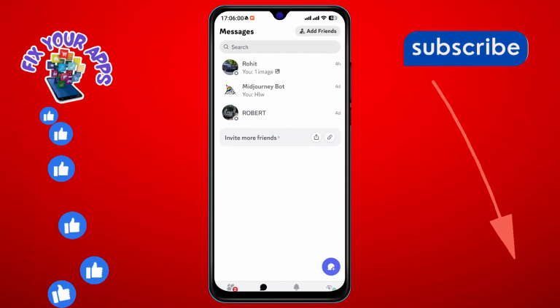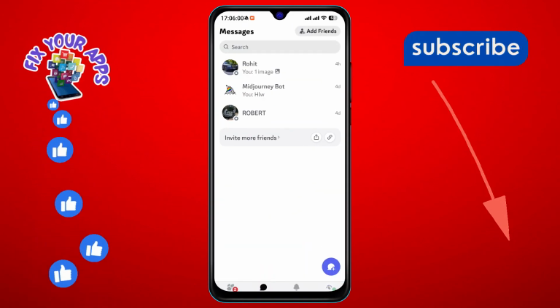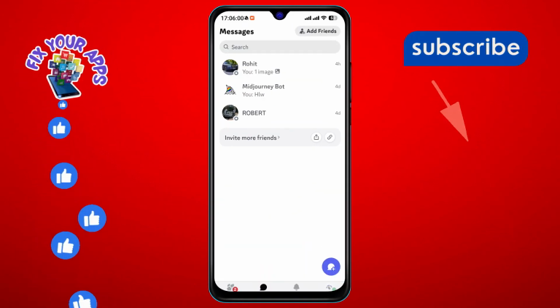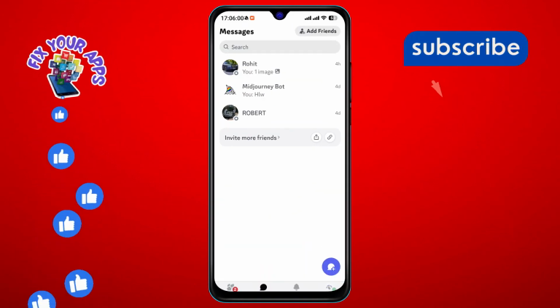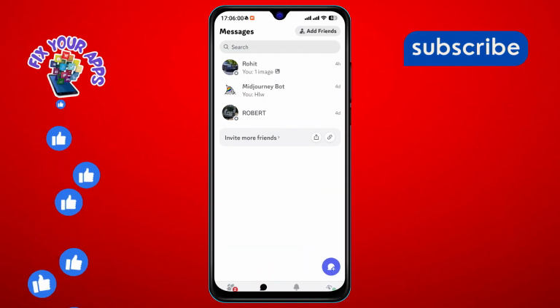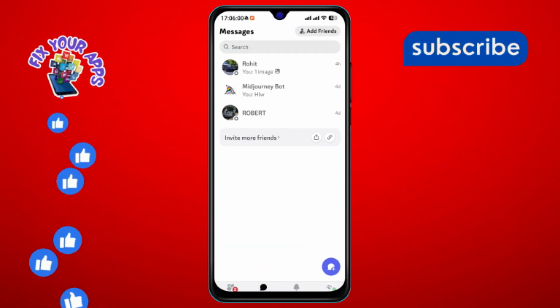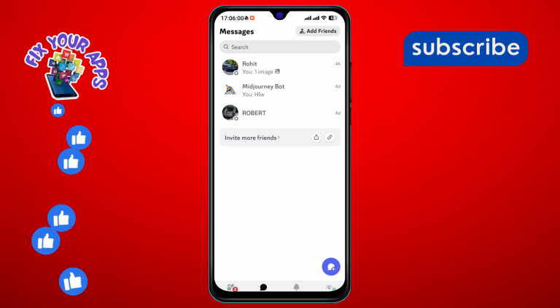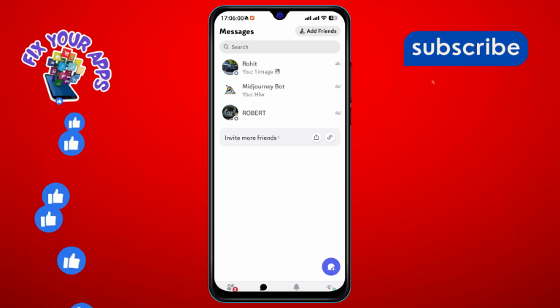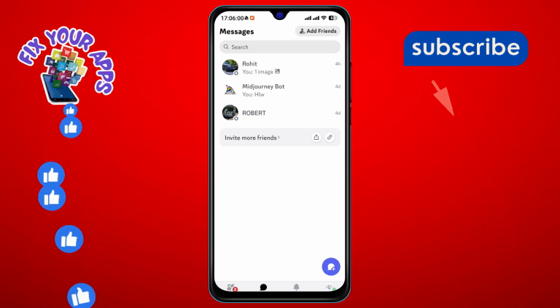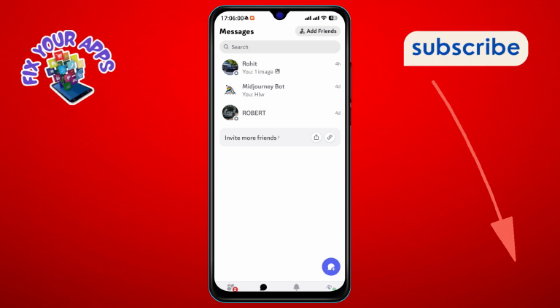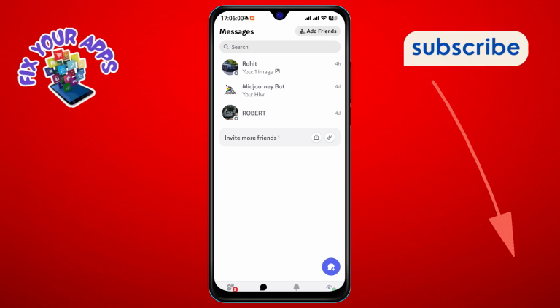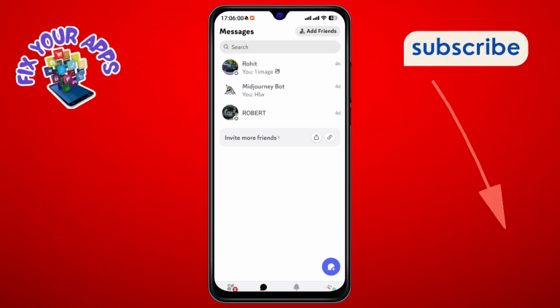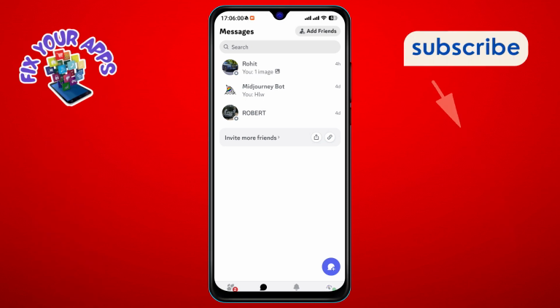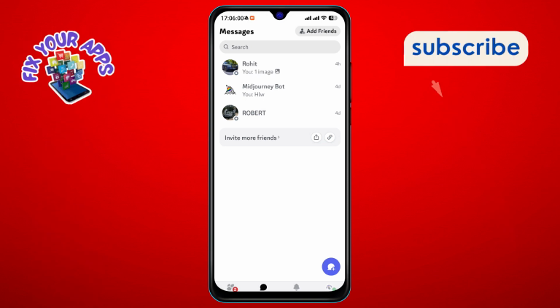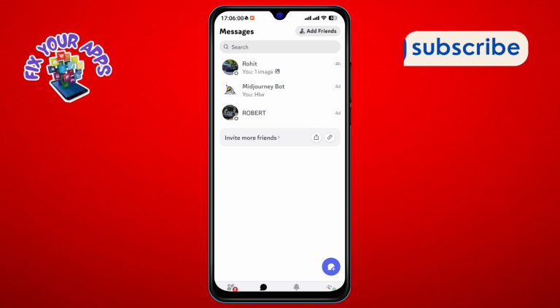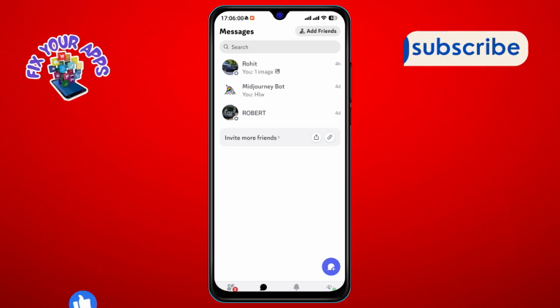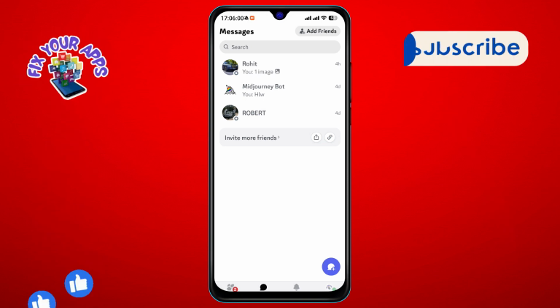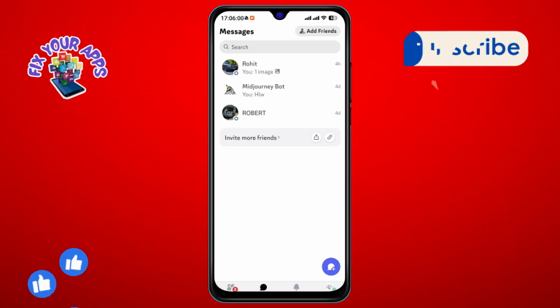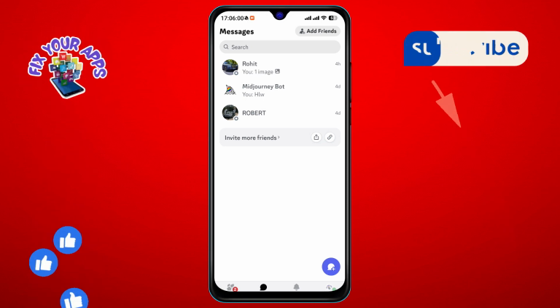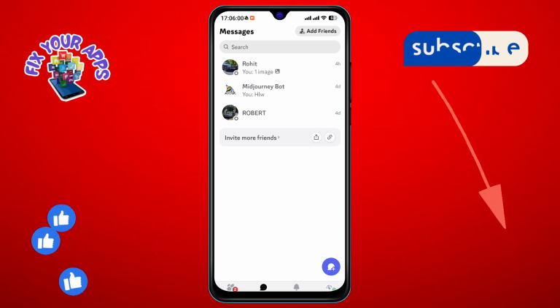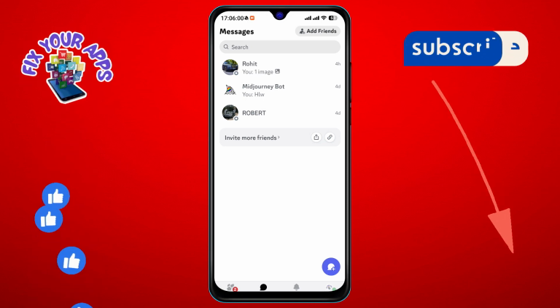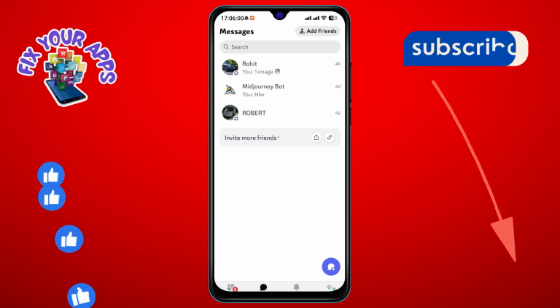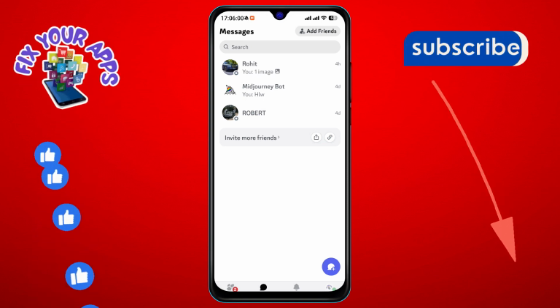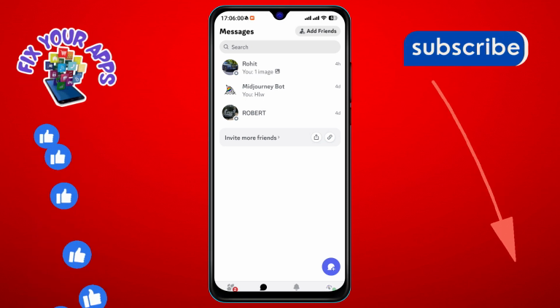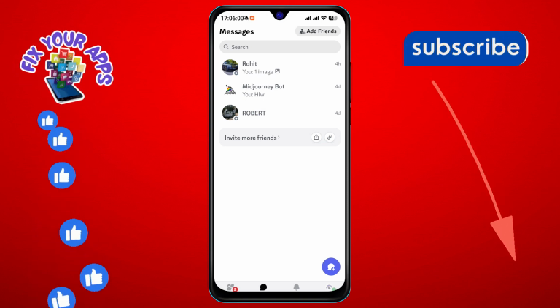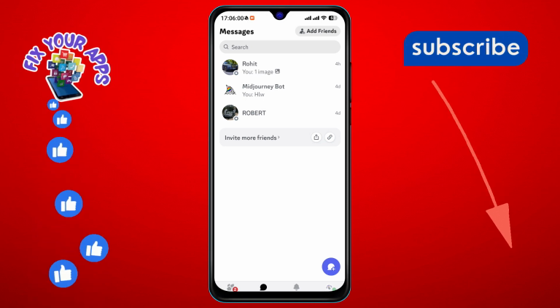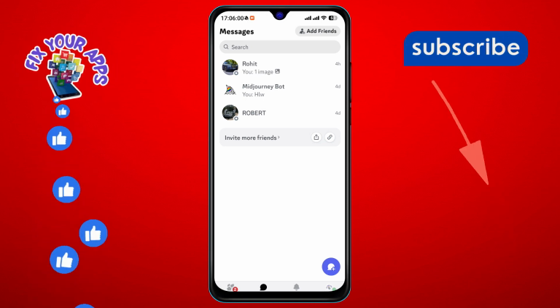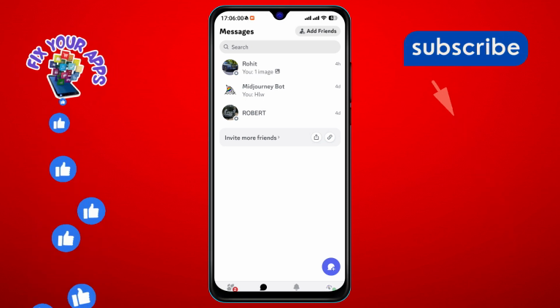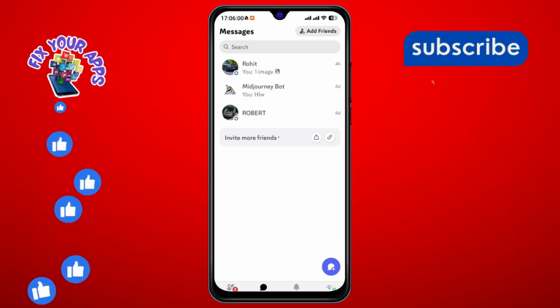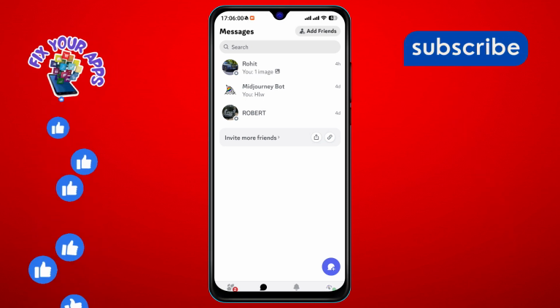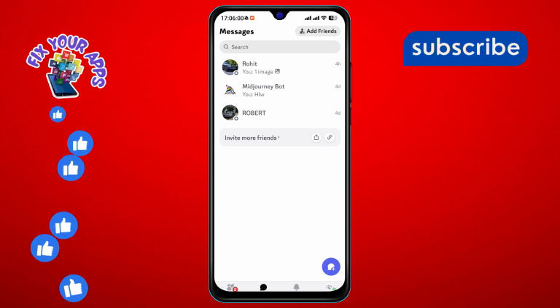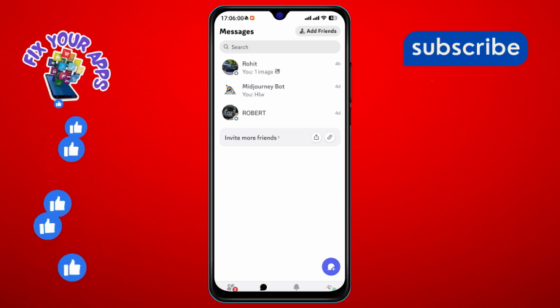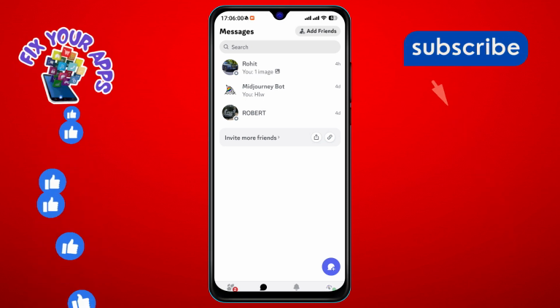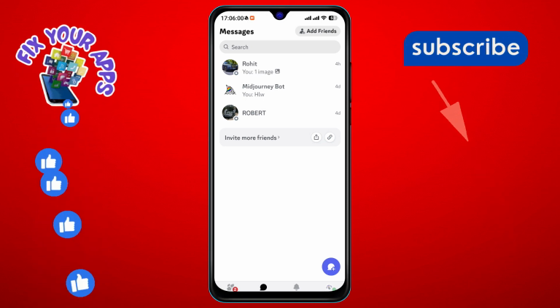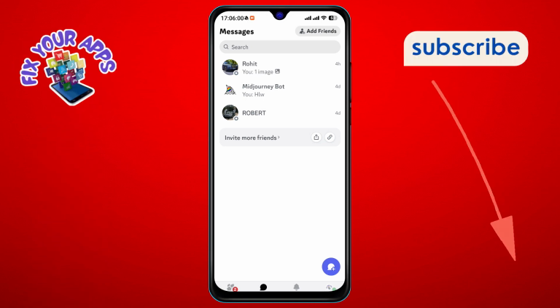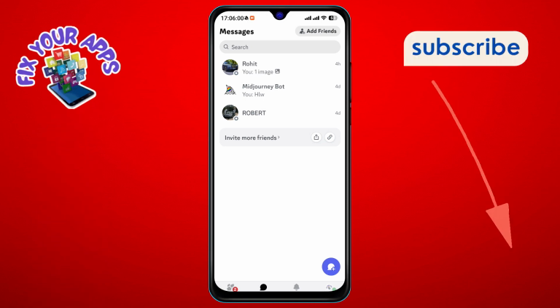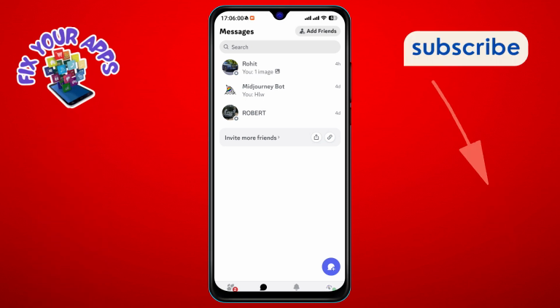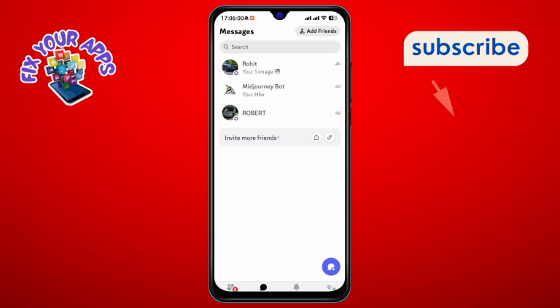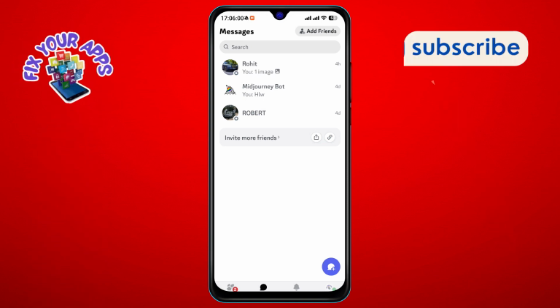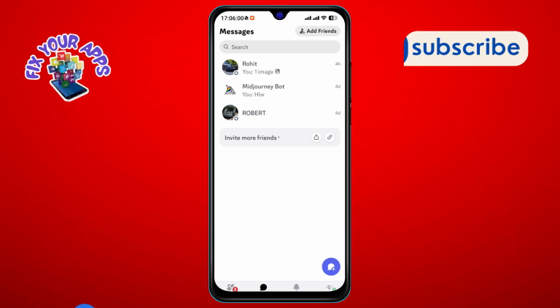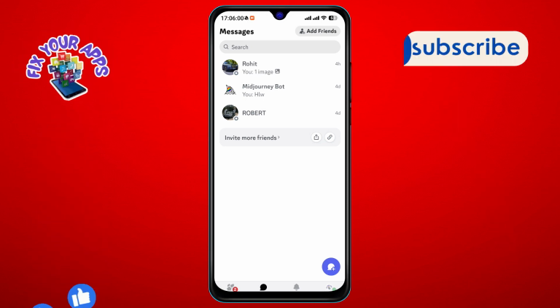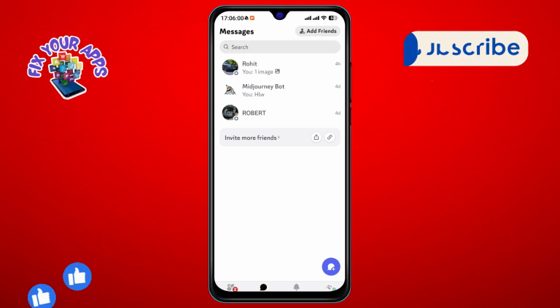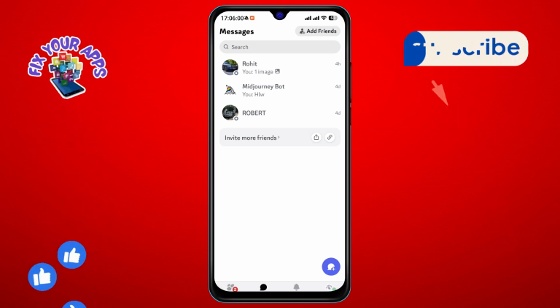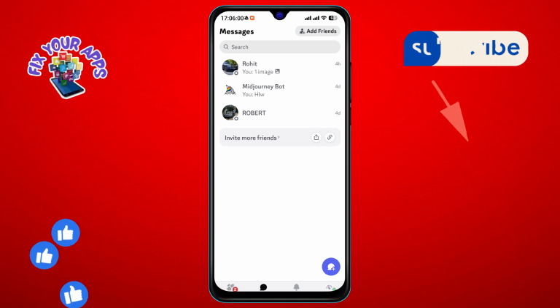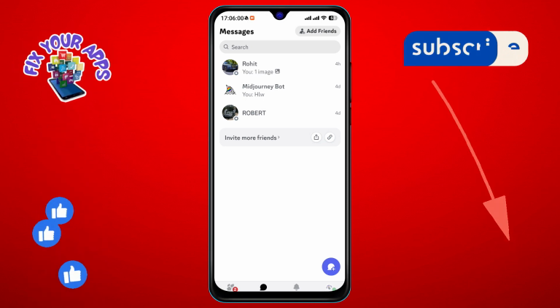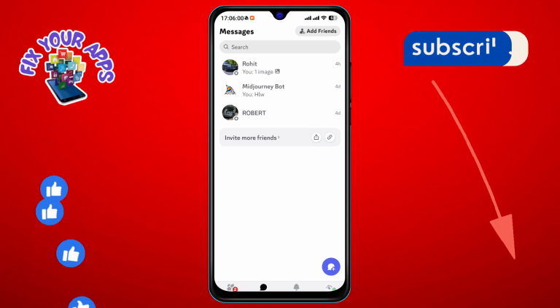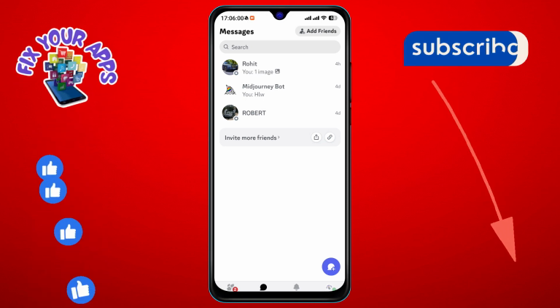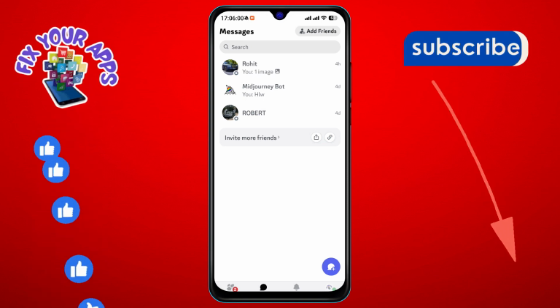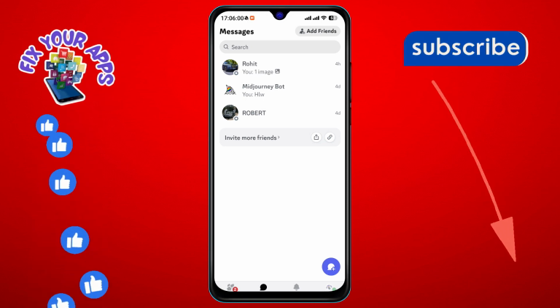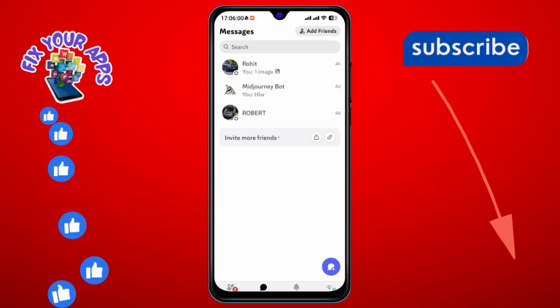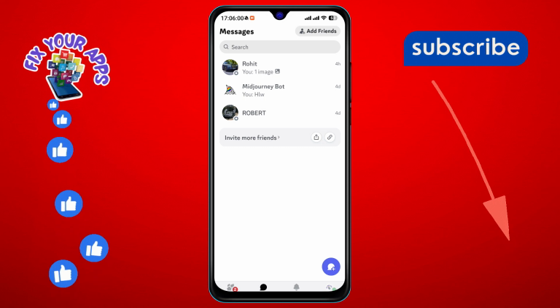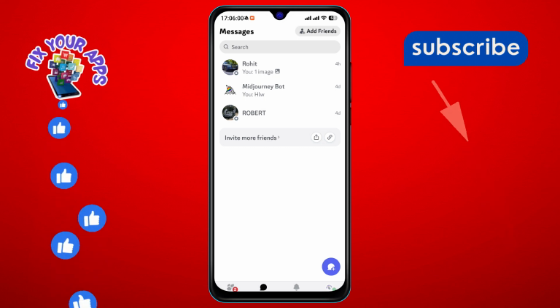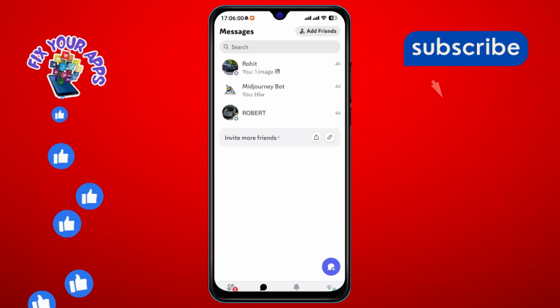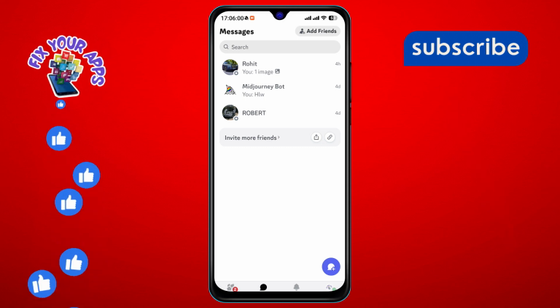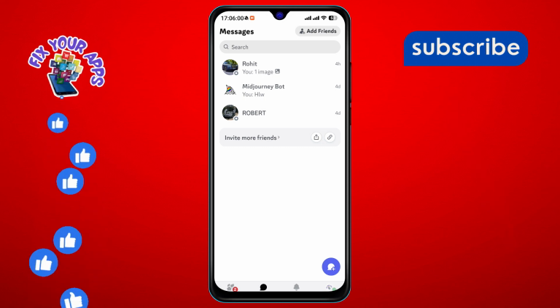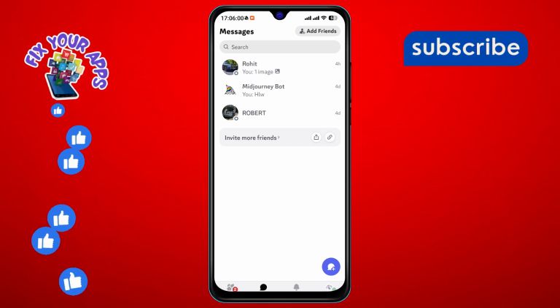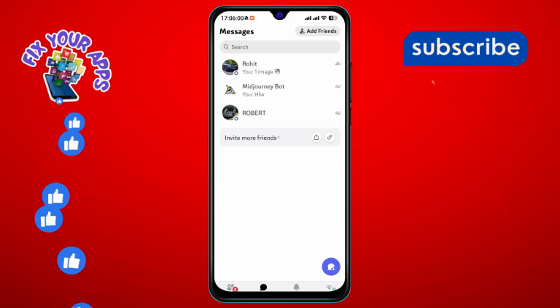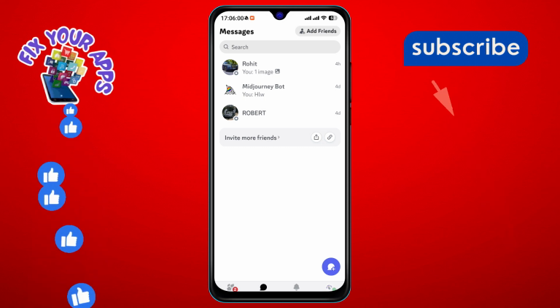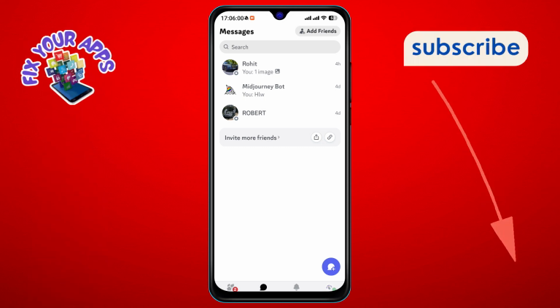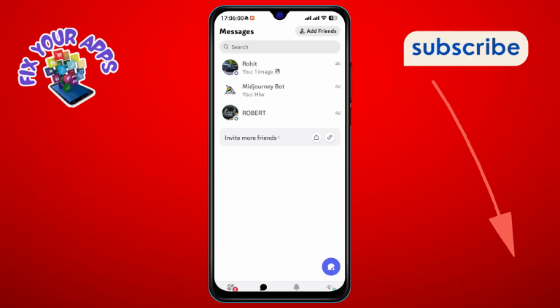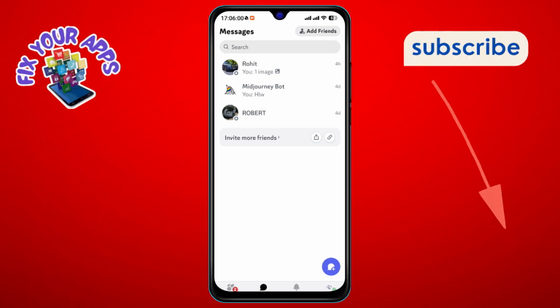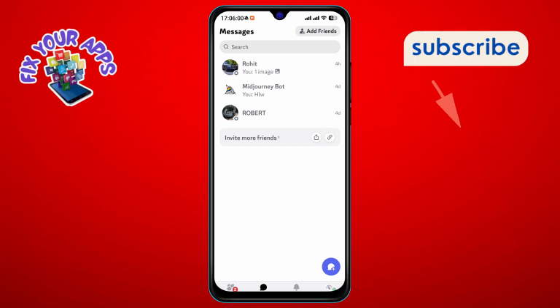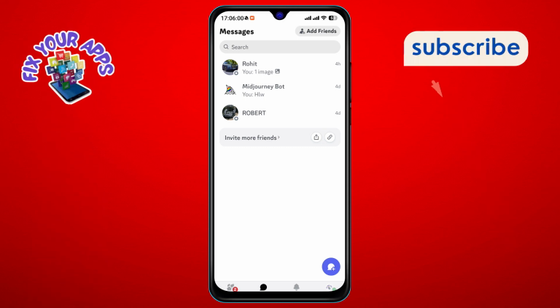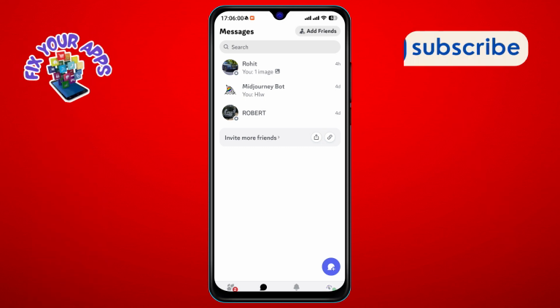Step 2. Look towards the bottom left corner of your screen, and you'll see your list of servers. Go ahead and click on that.